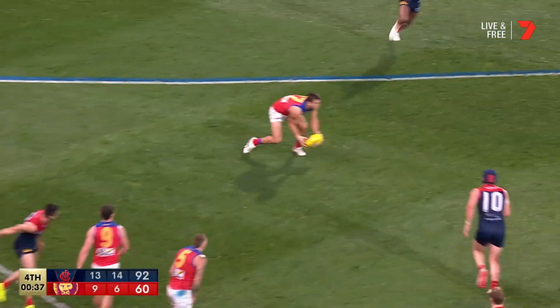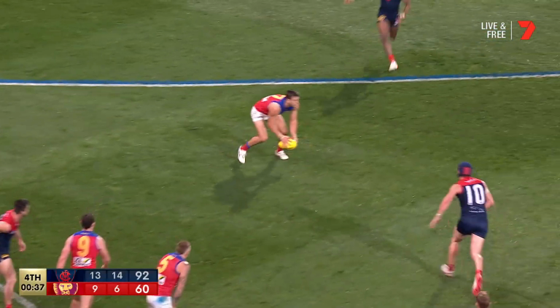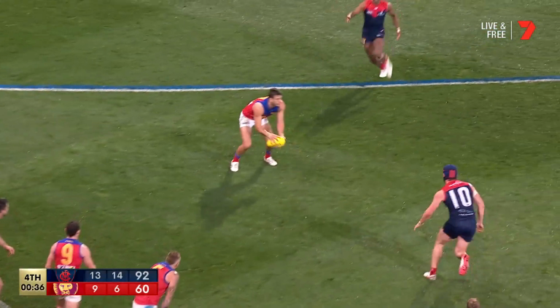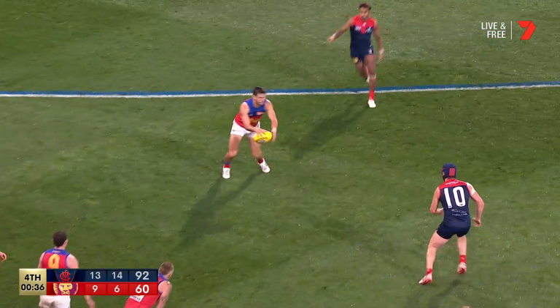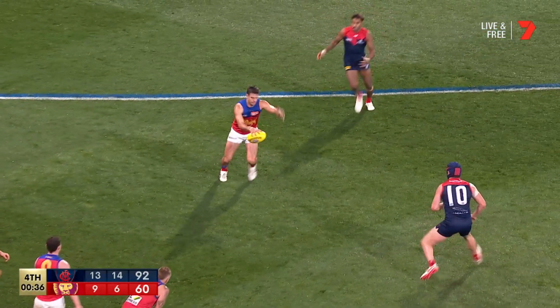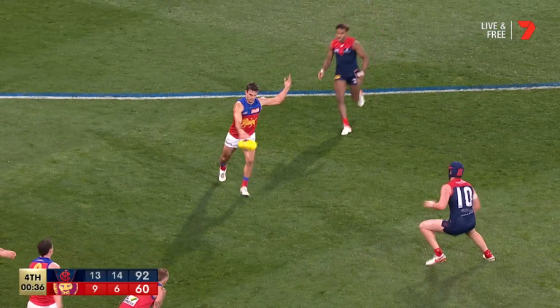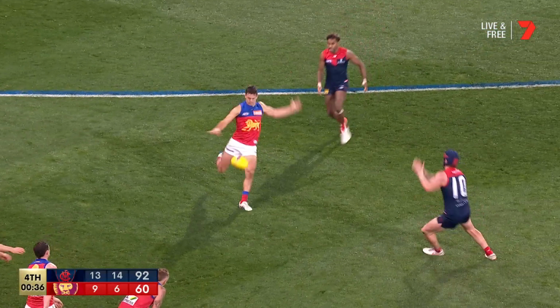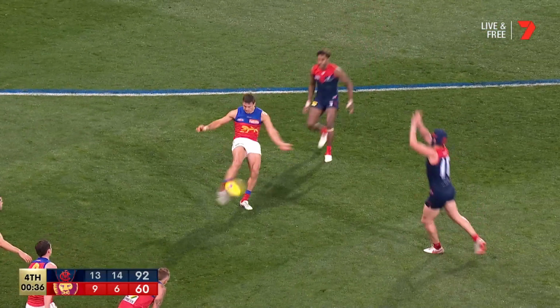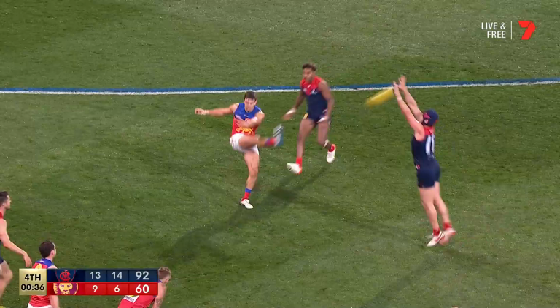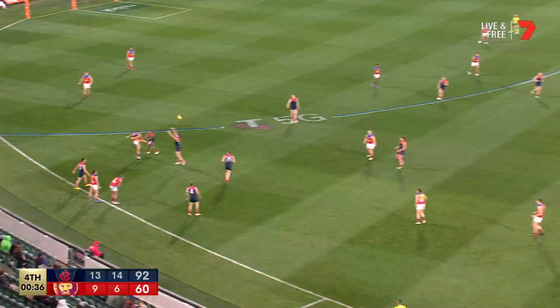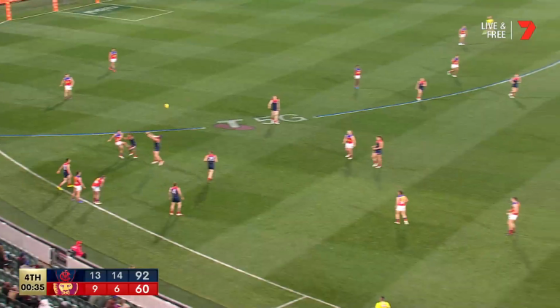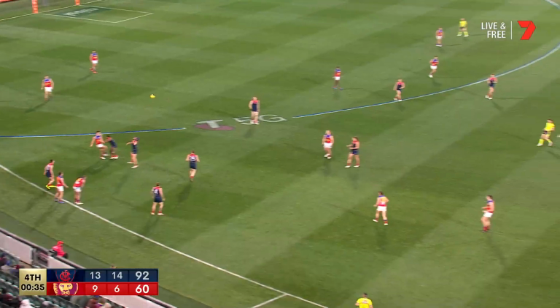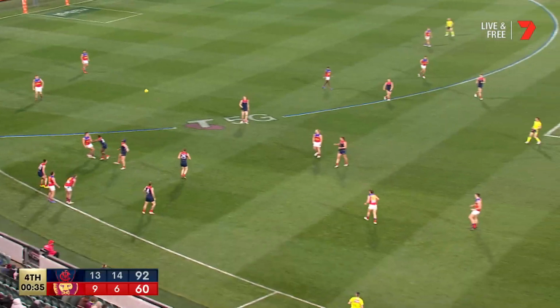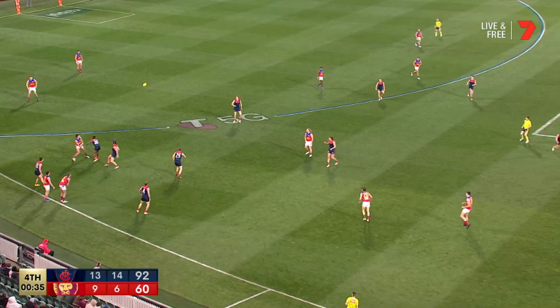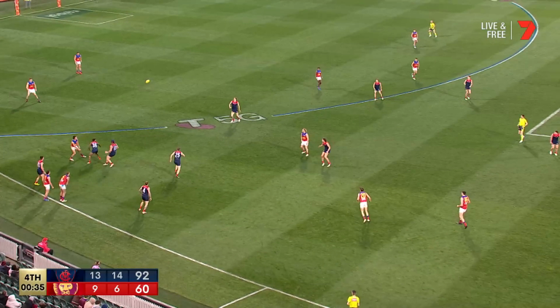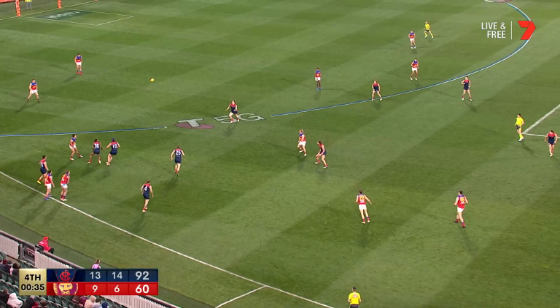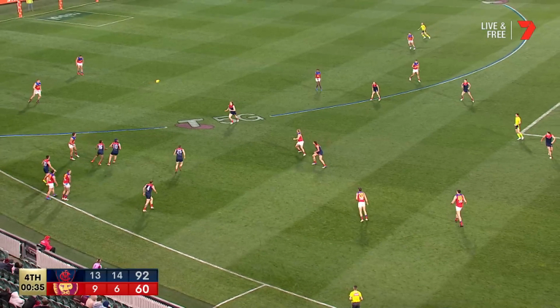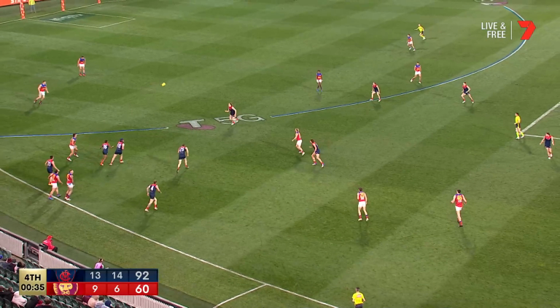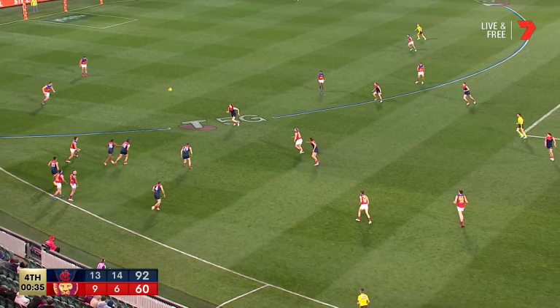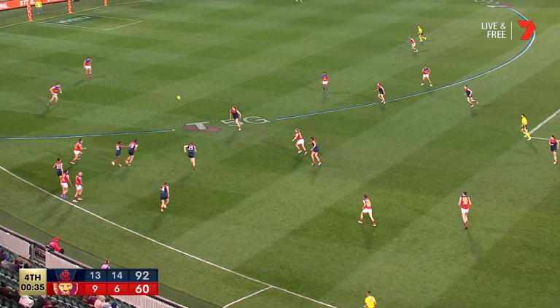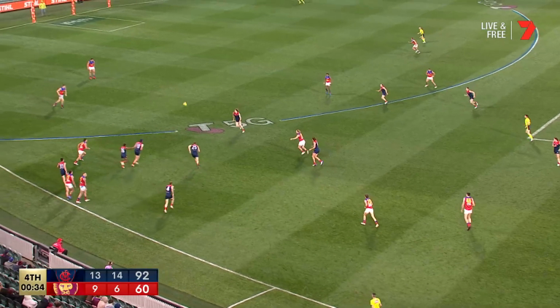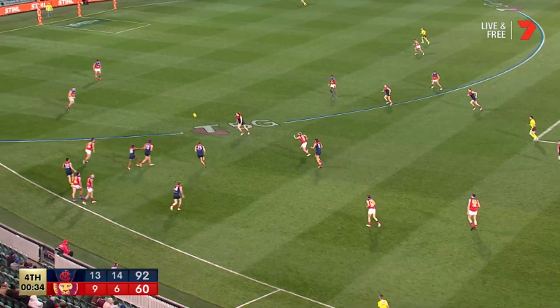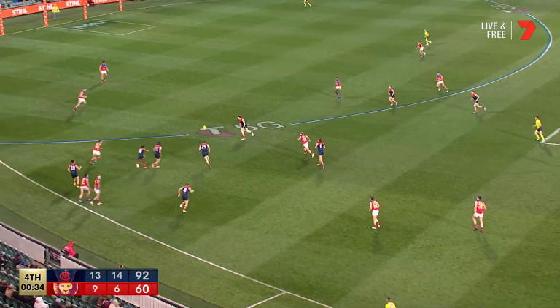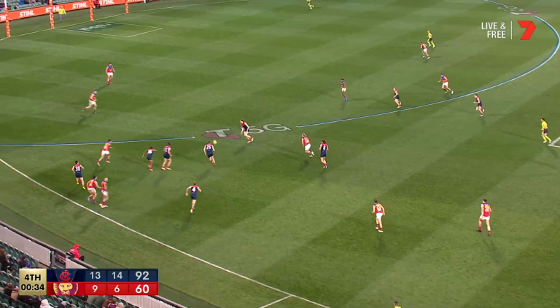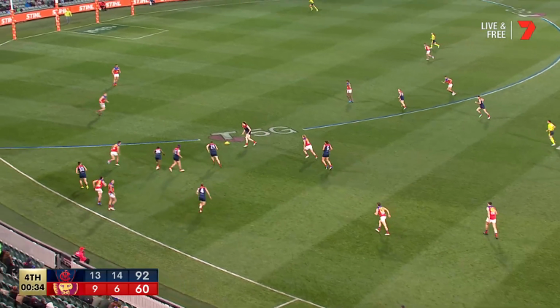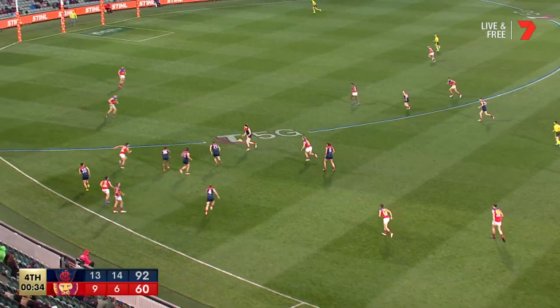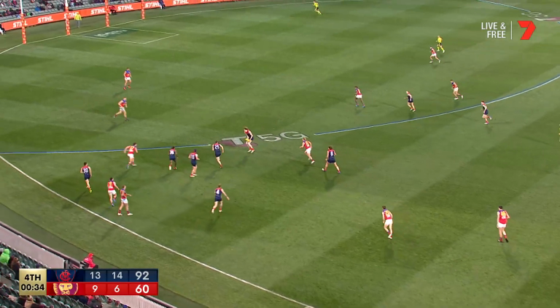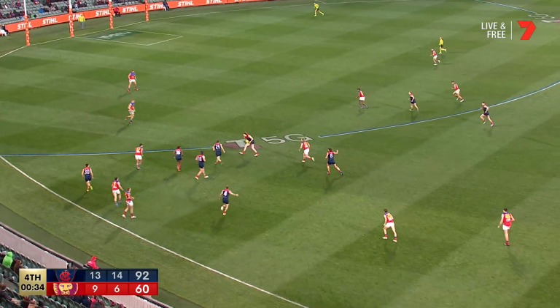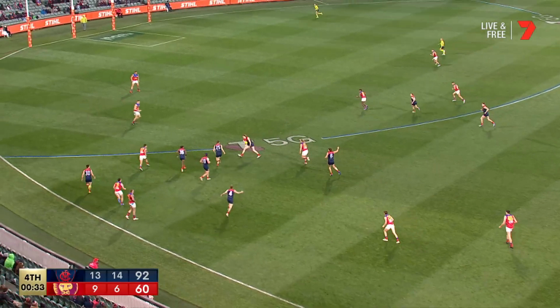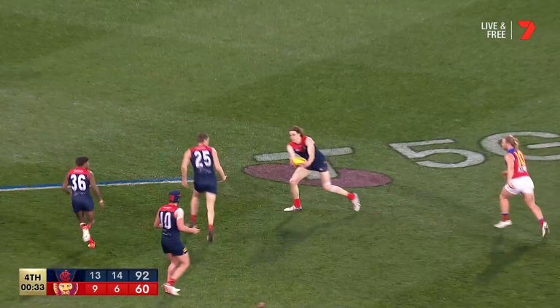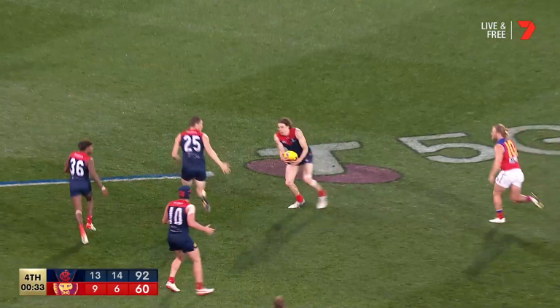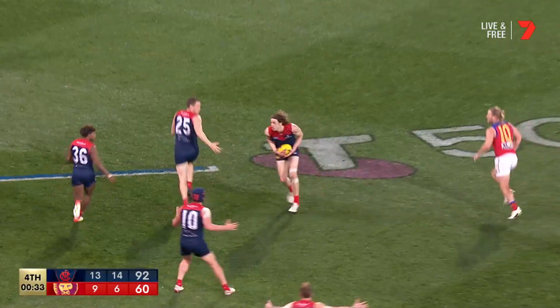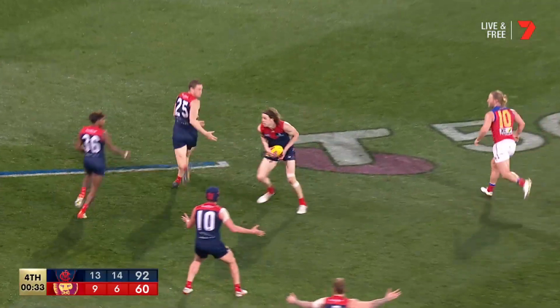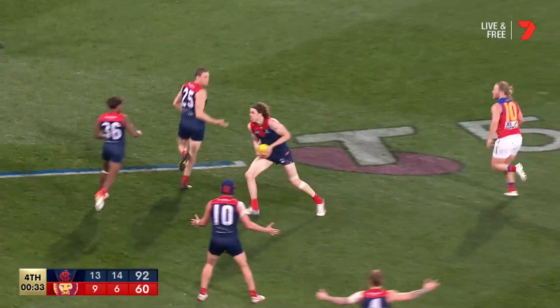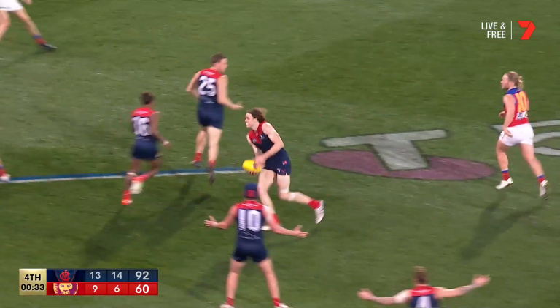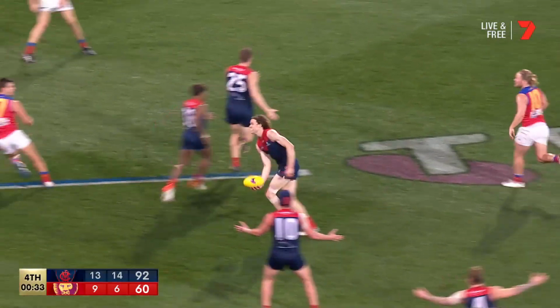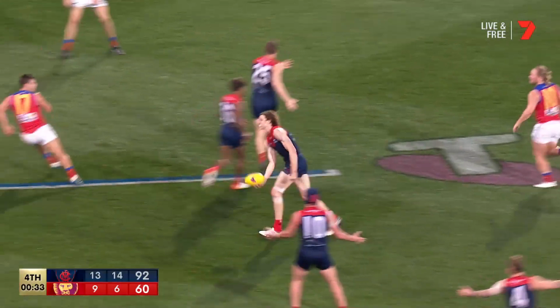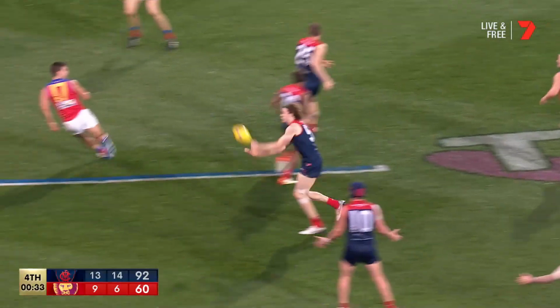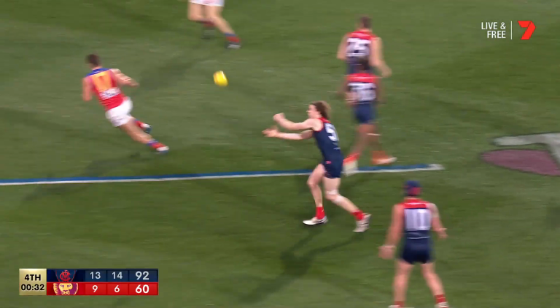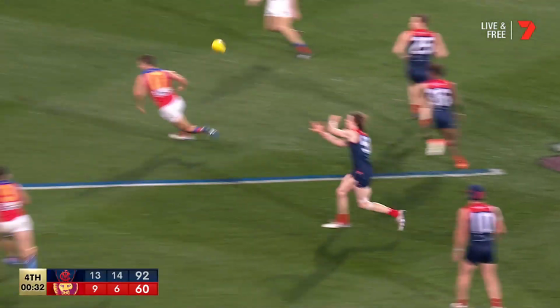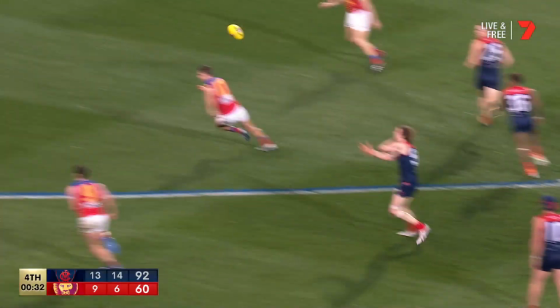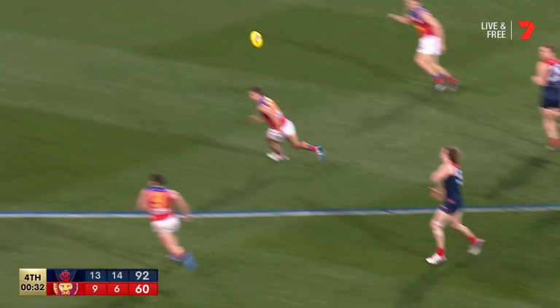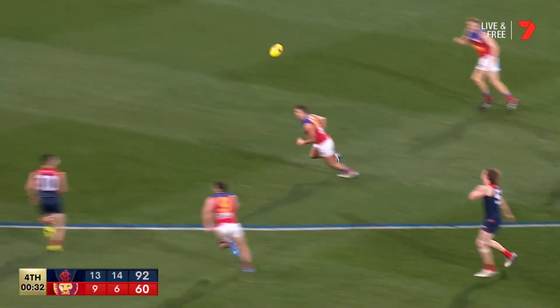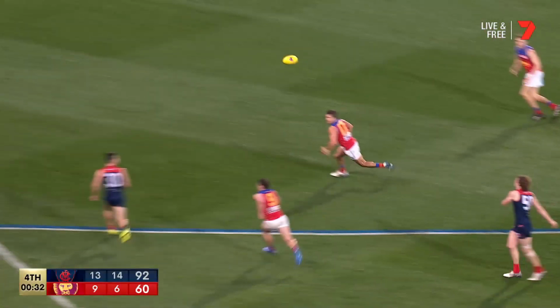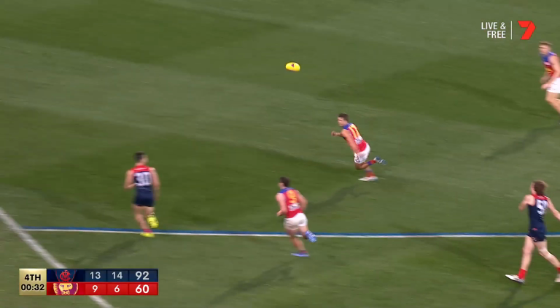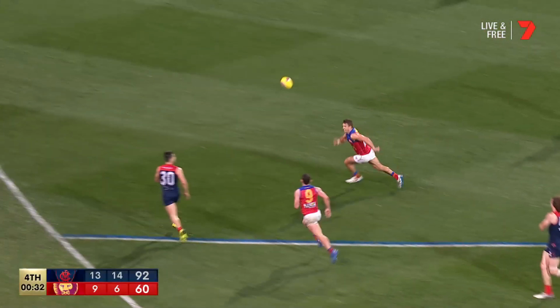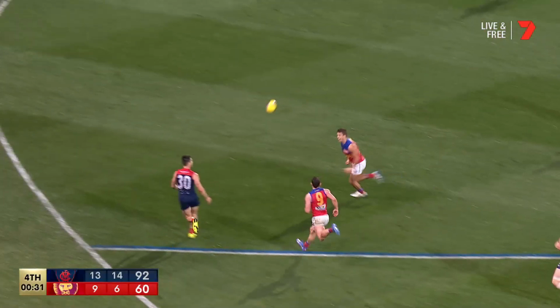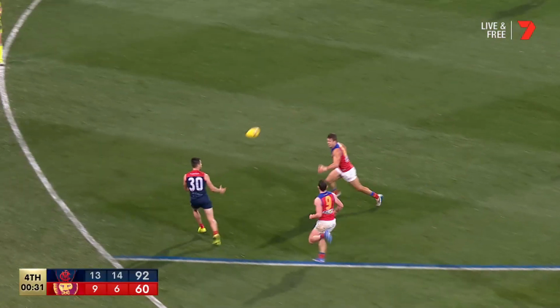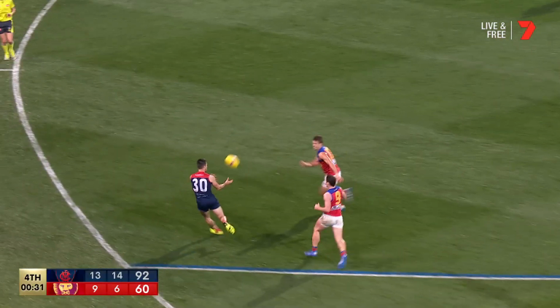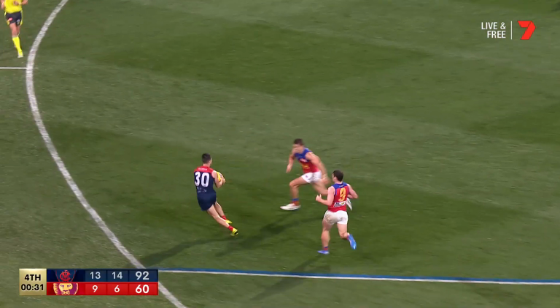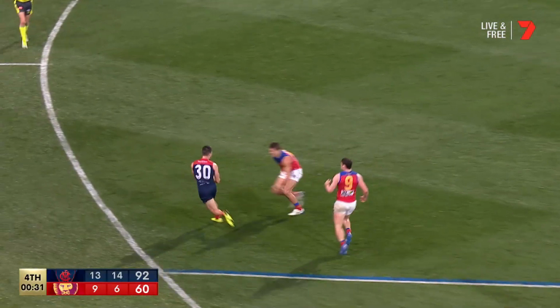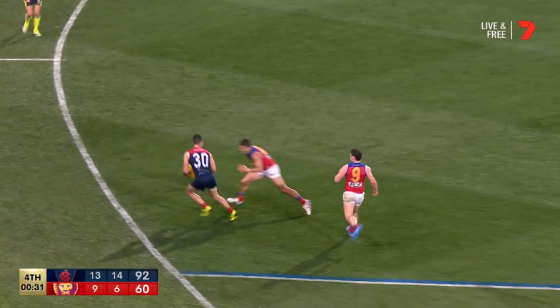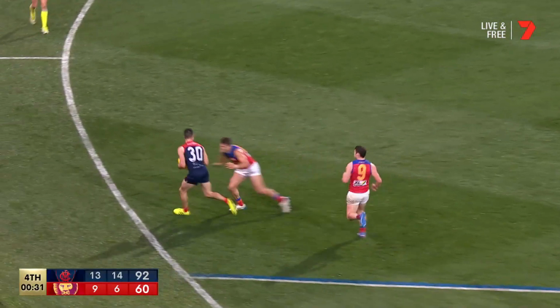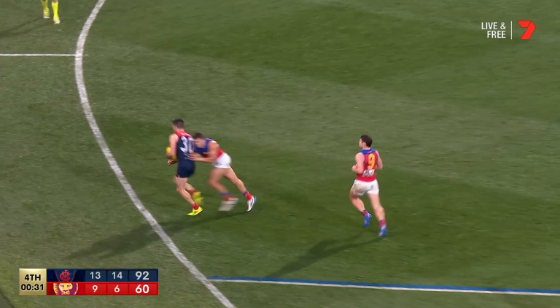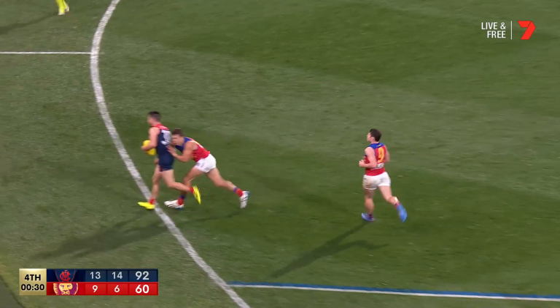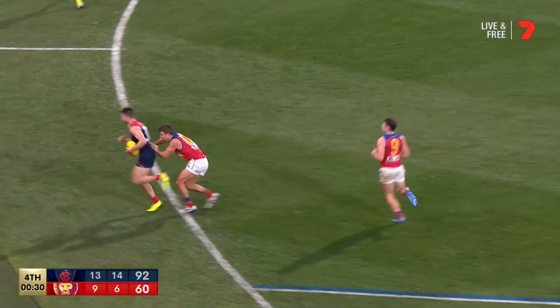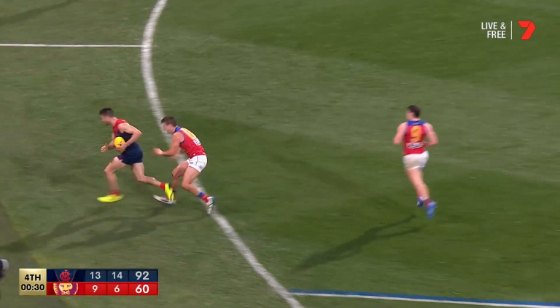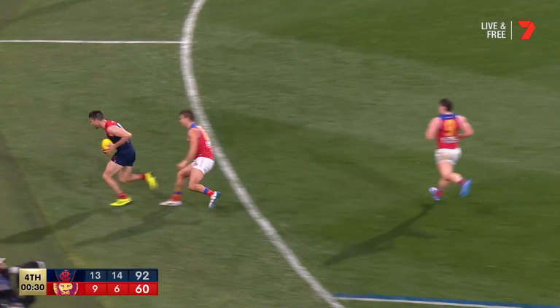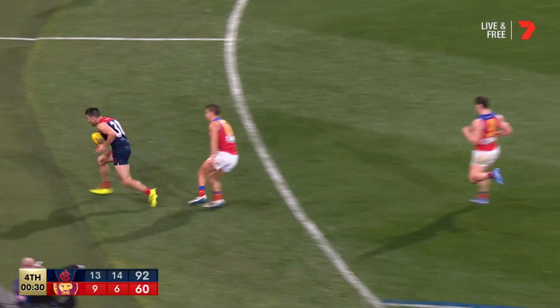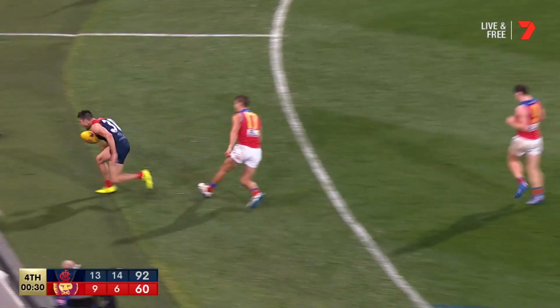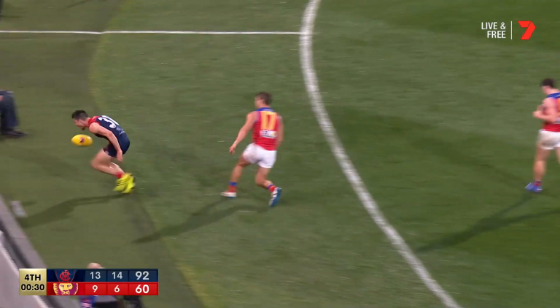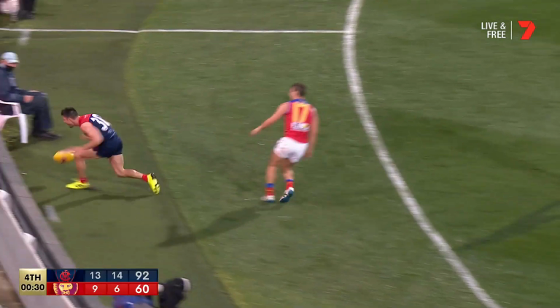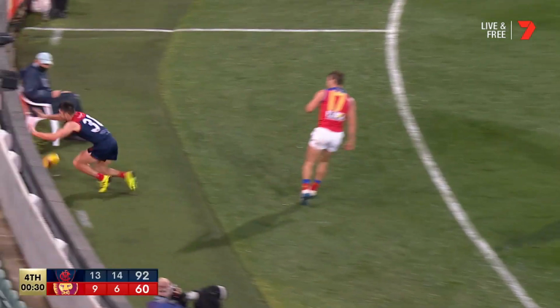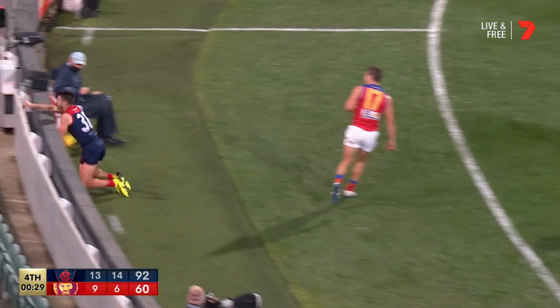Clever went low. McLuggage ricochets back - four Demons, look at them all in your screen. Ground Neil Bullen.